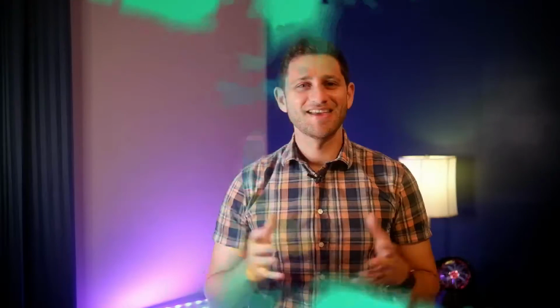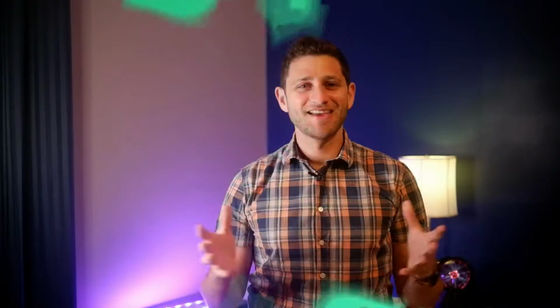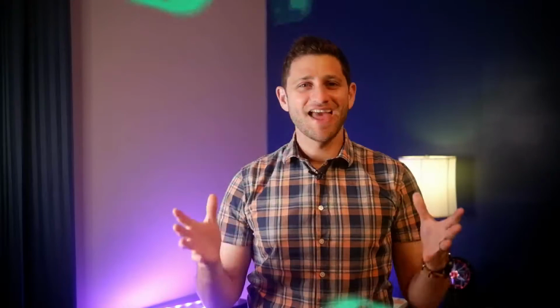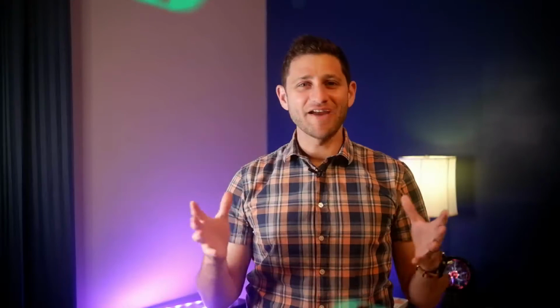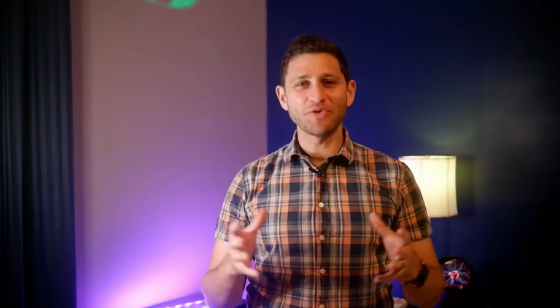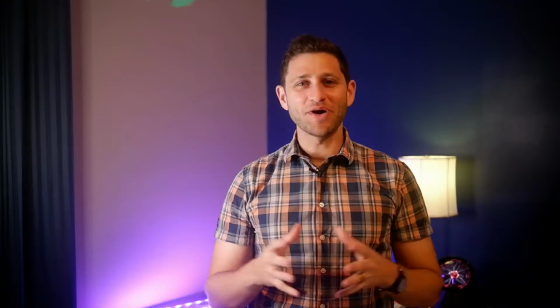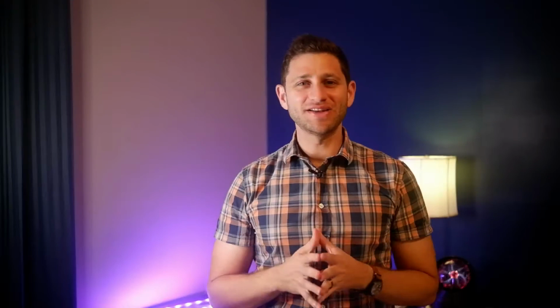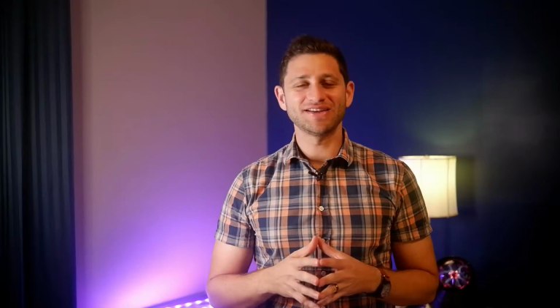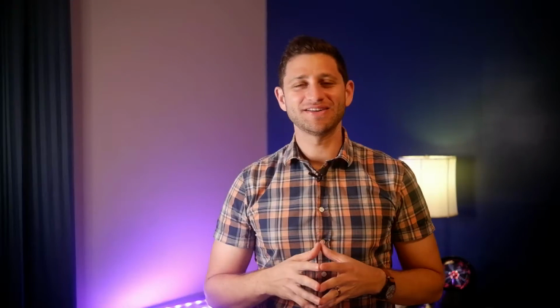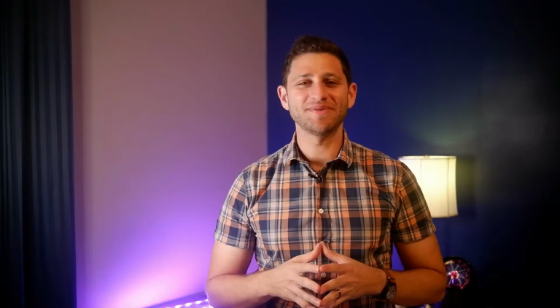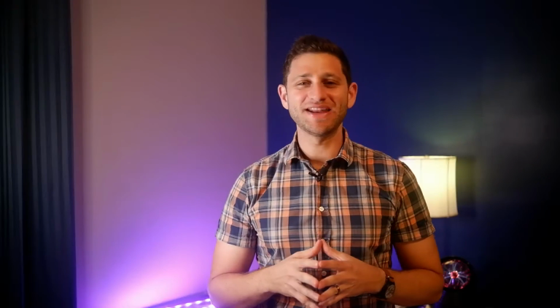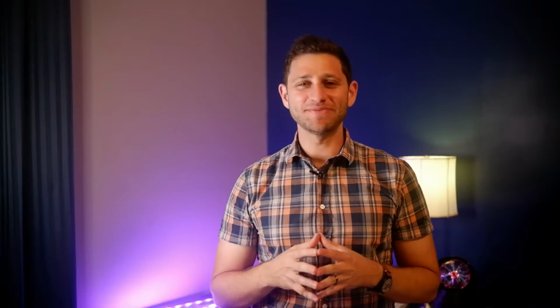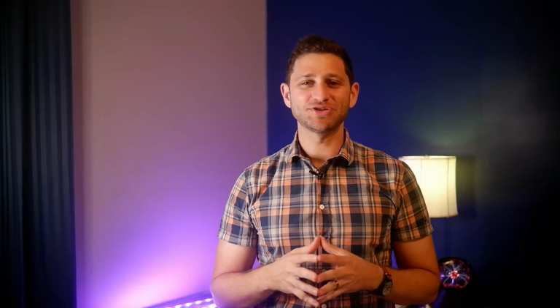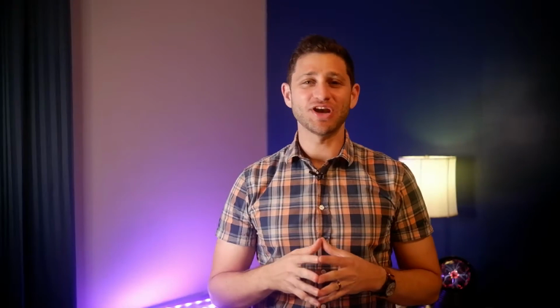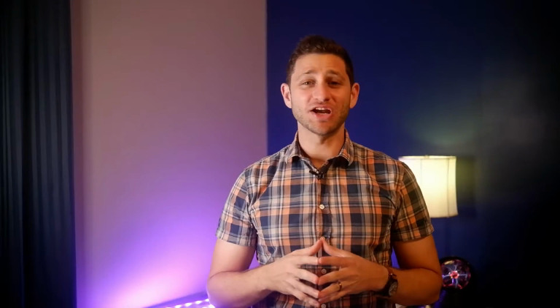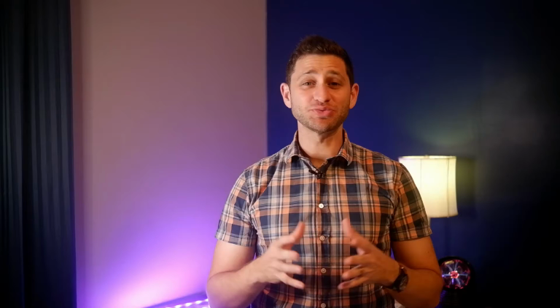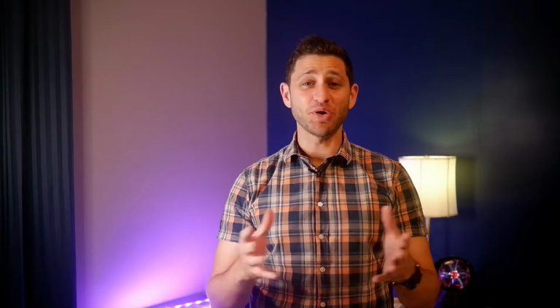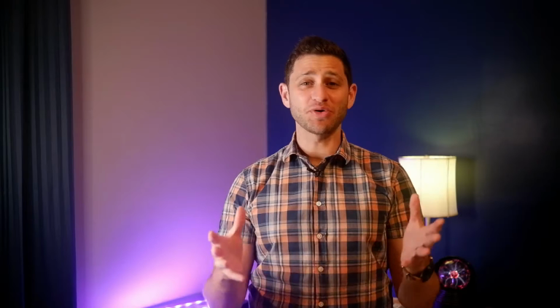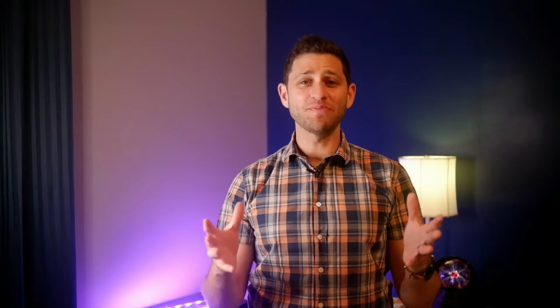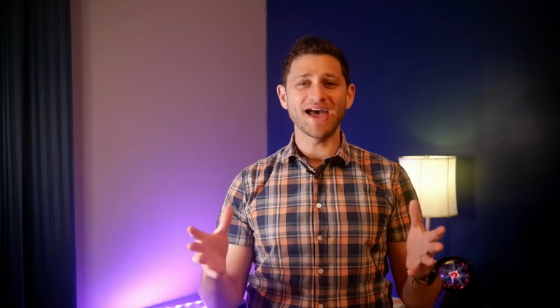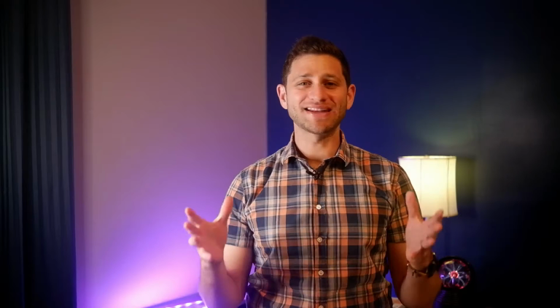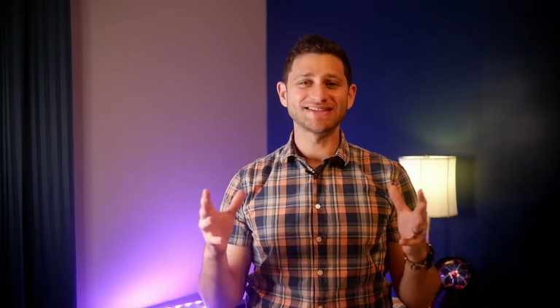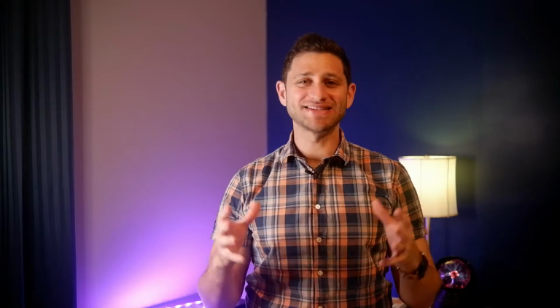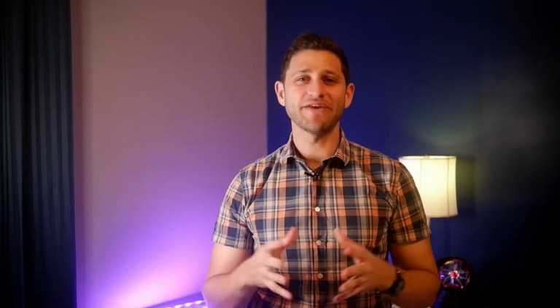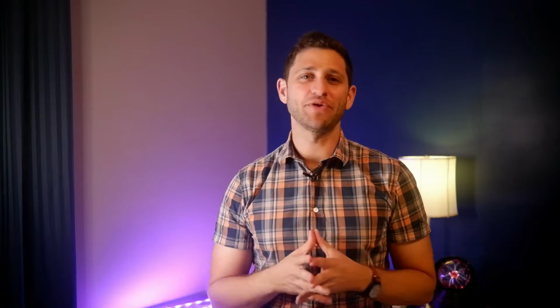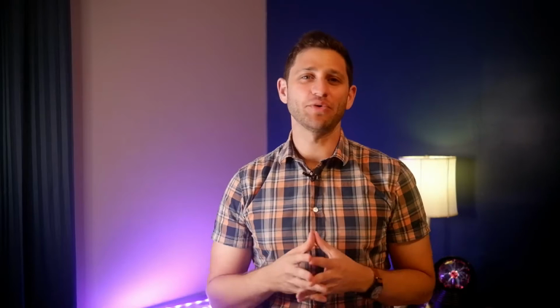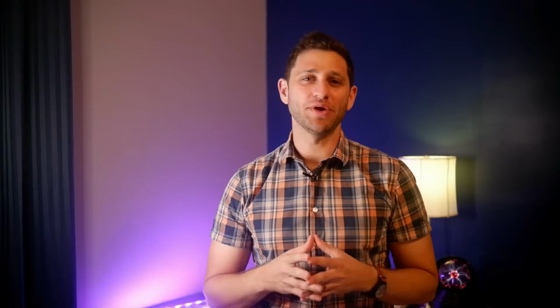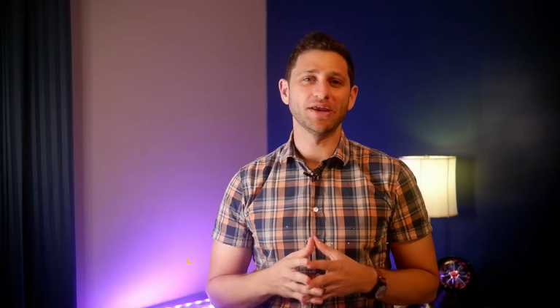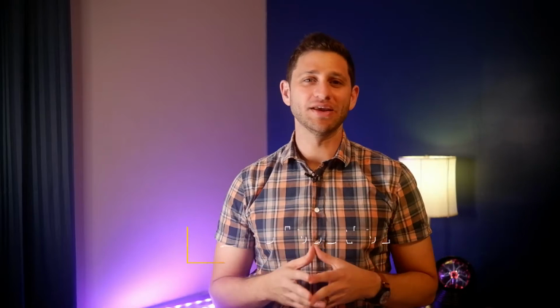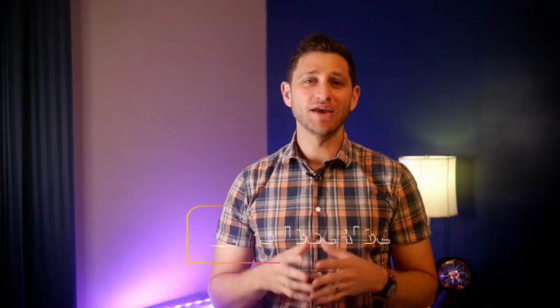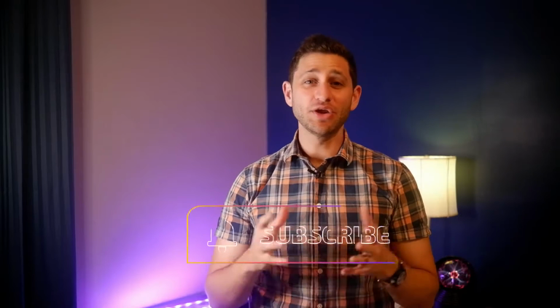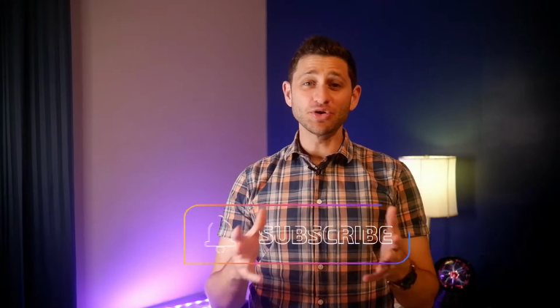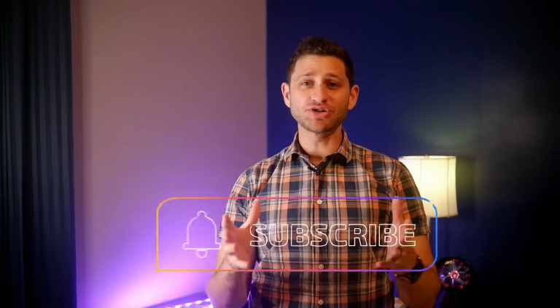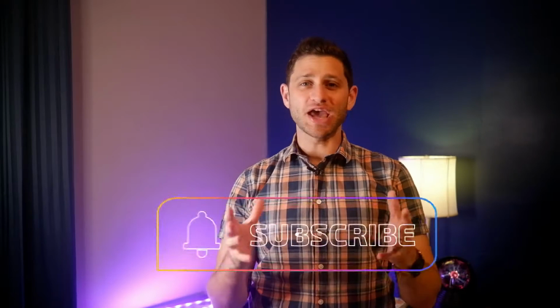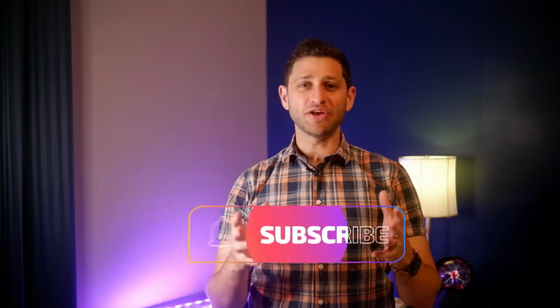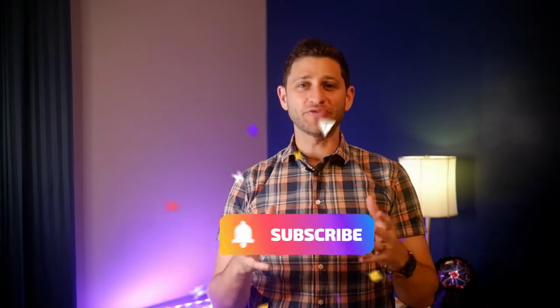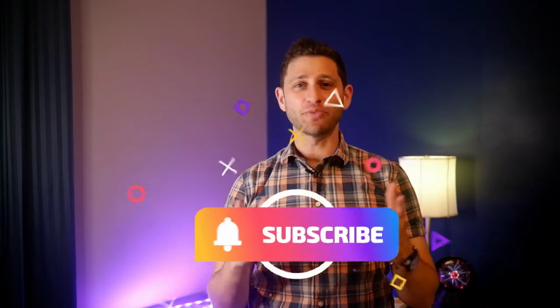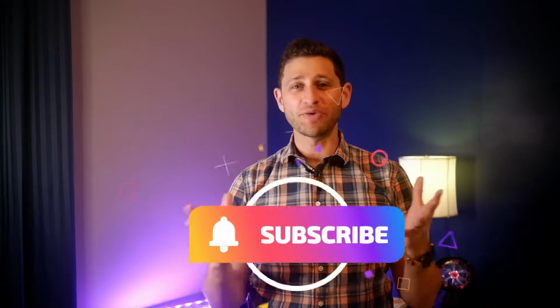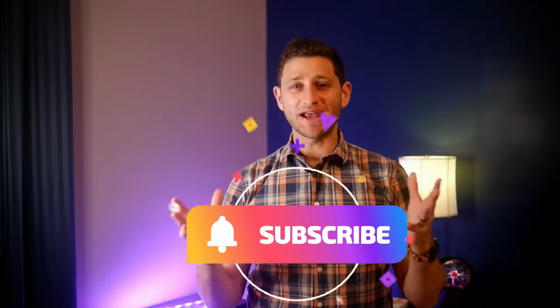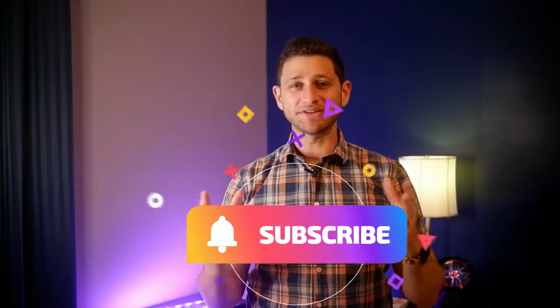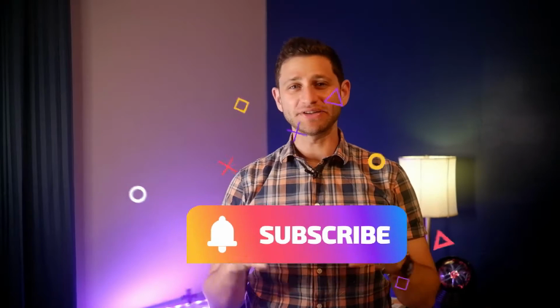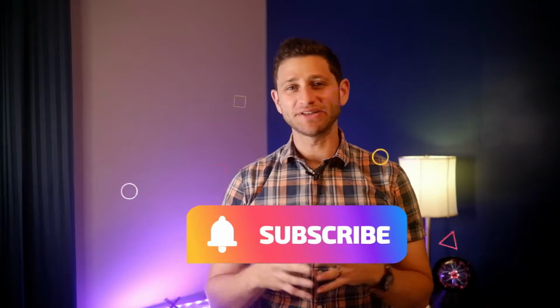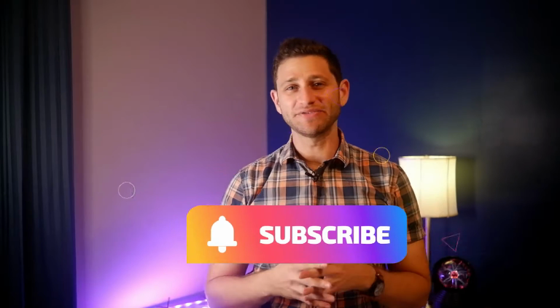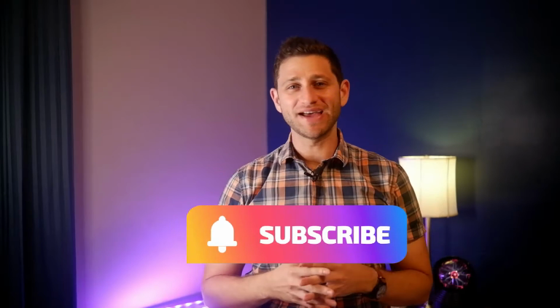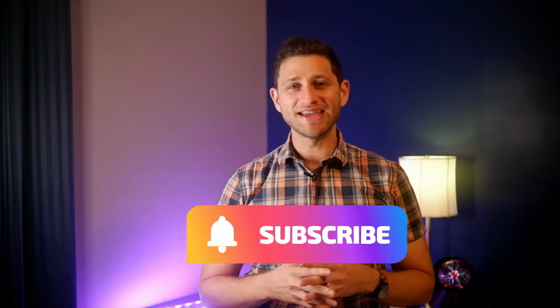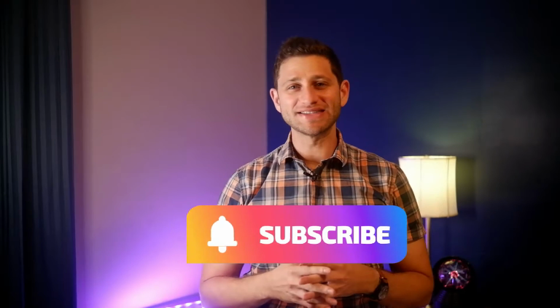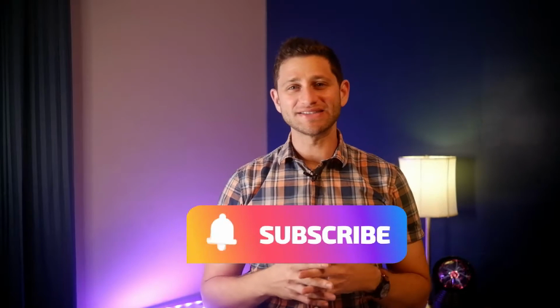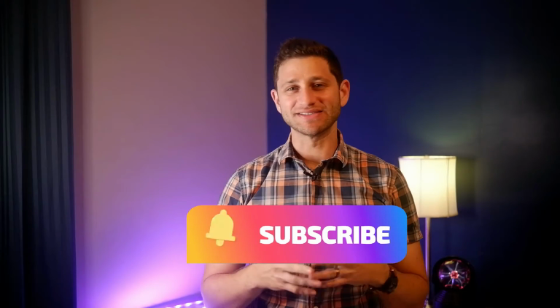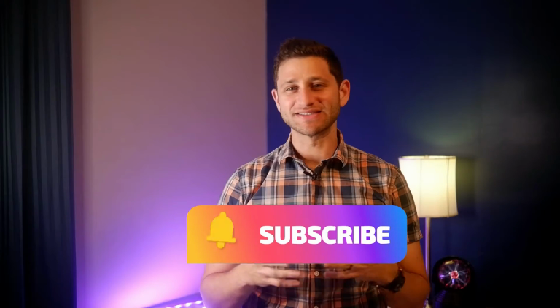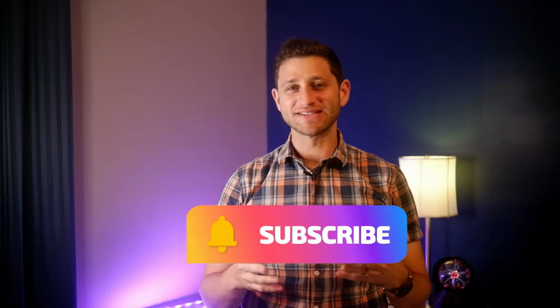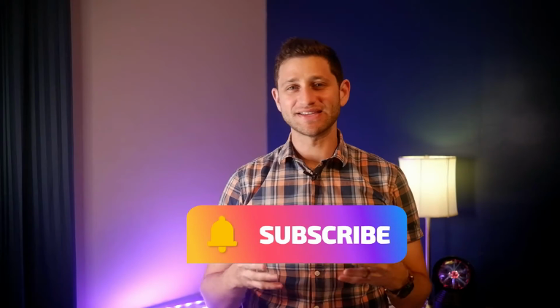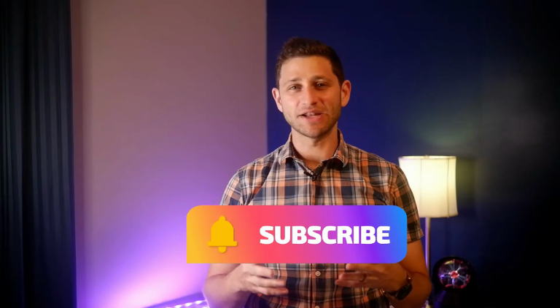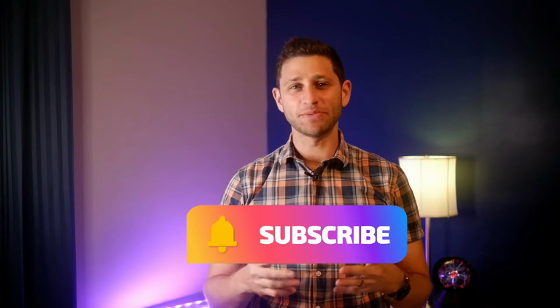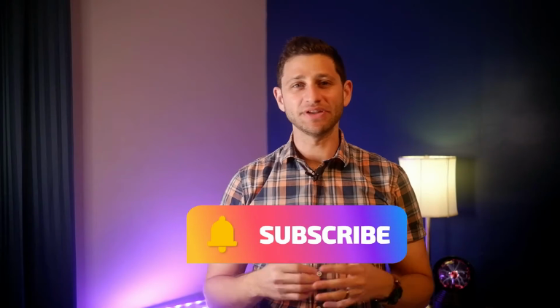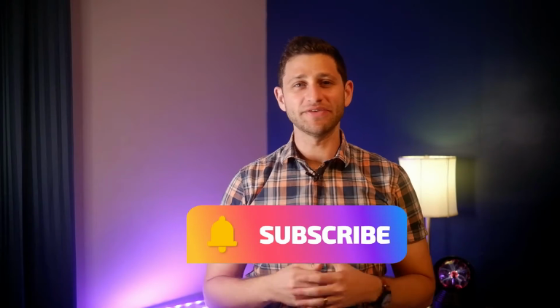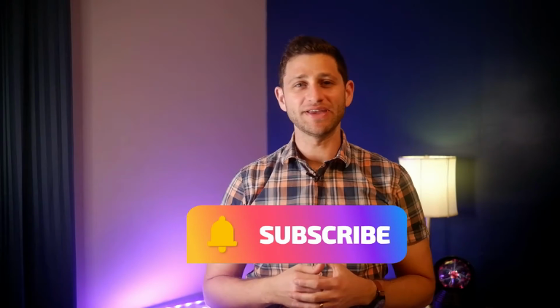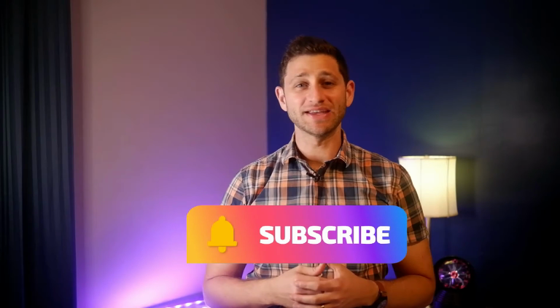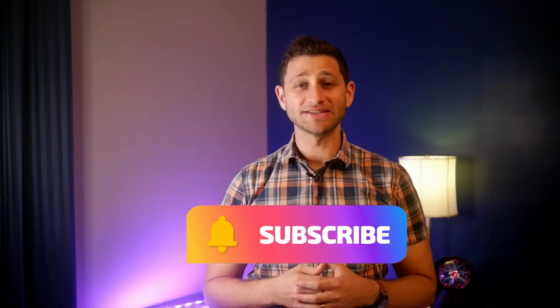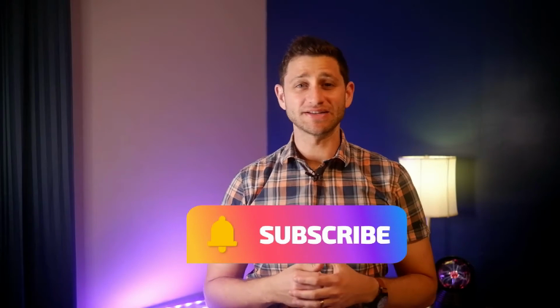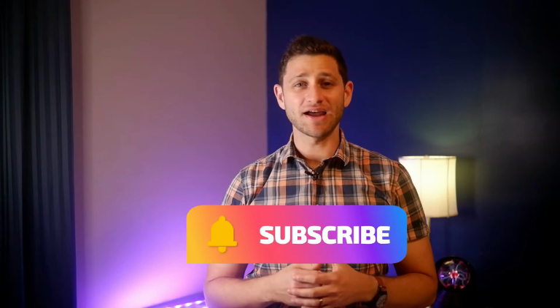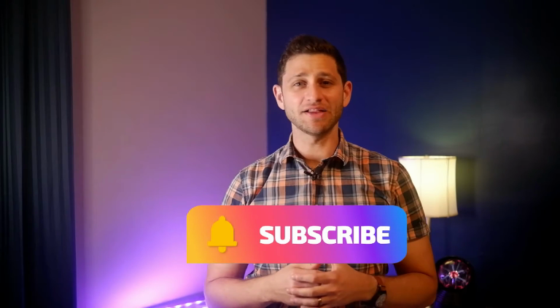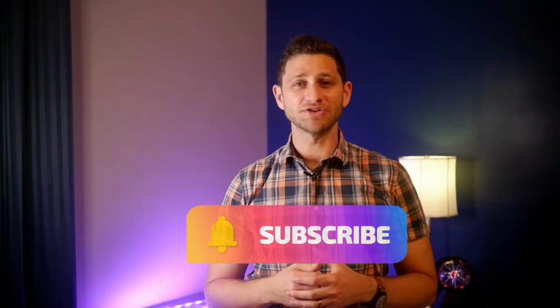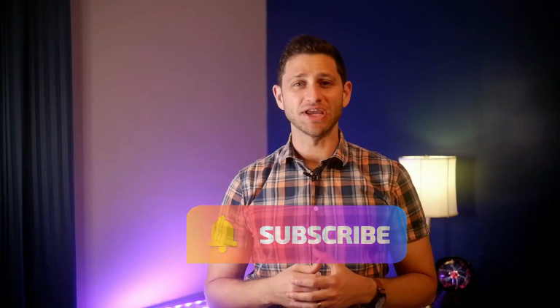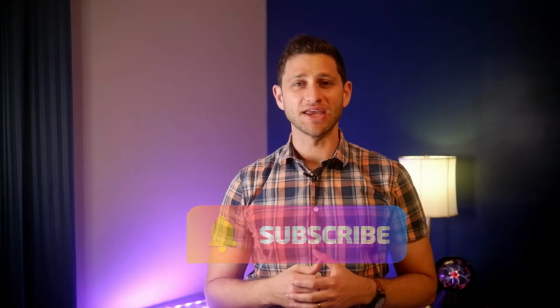Hi everyone, my name is Josh. Welcome back to Saving Green, your channel for practical advice on sustainable living and technology.